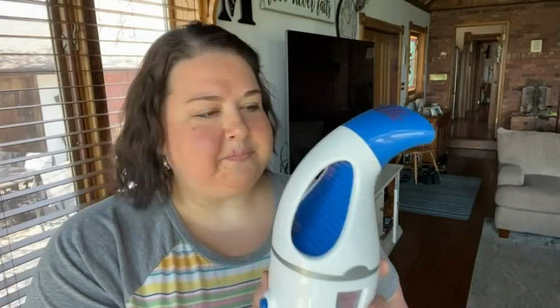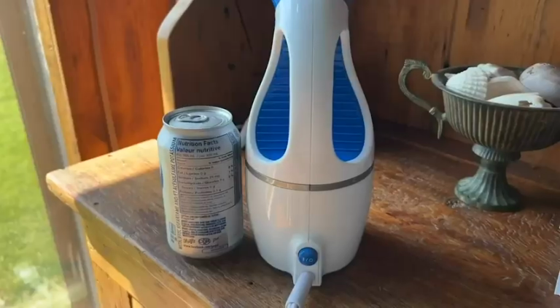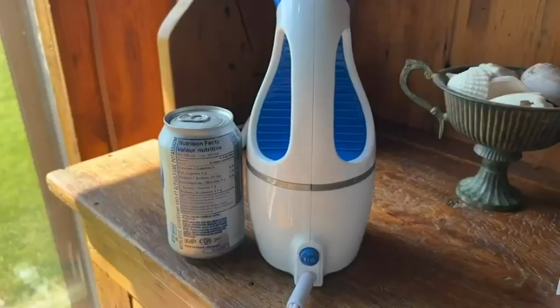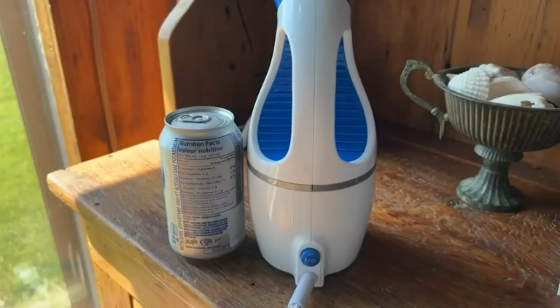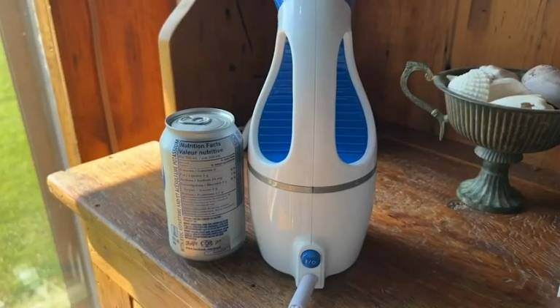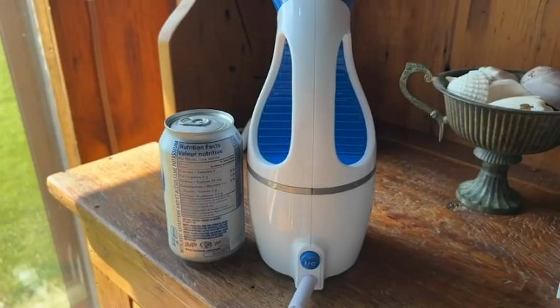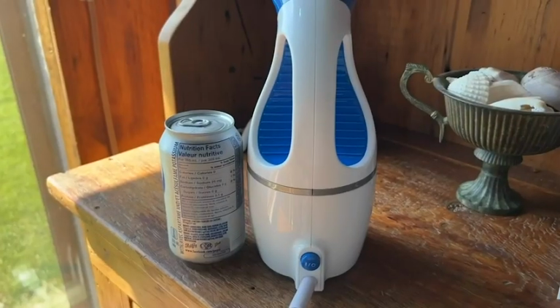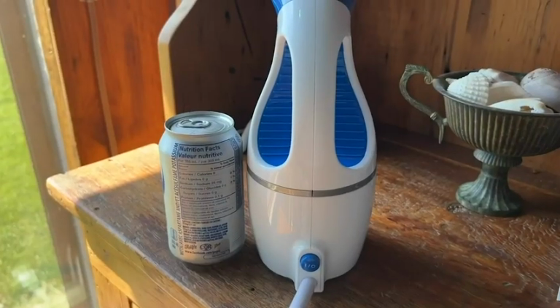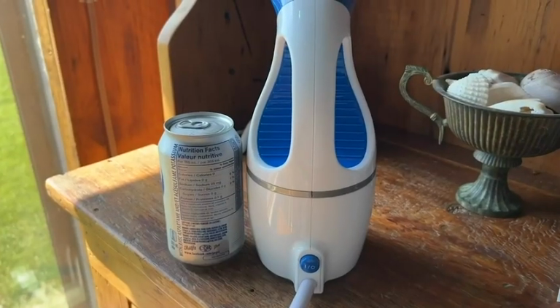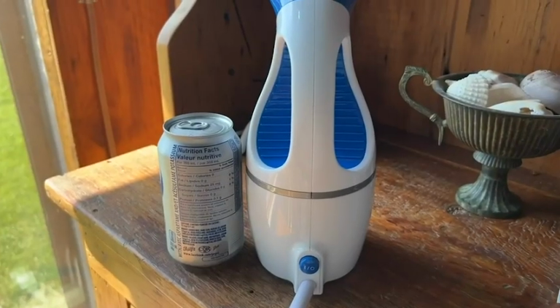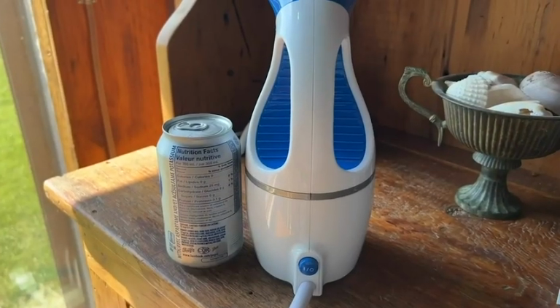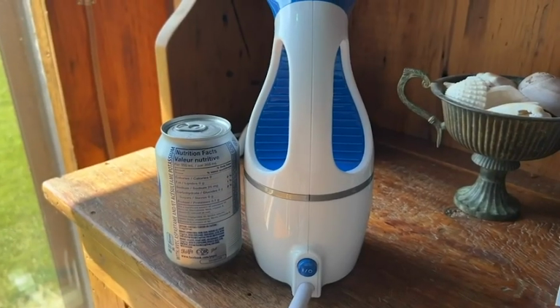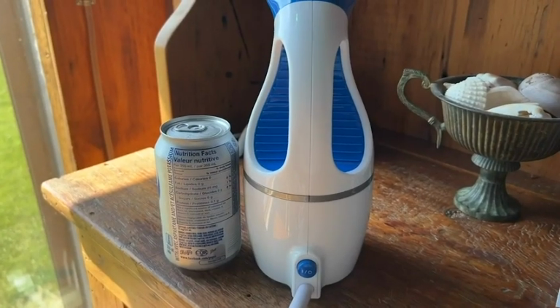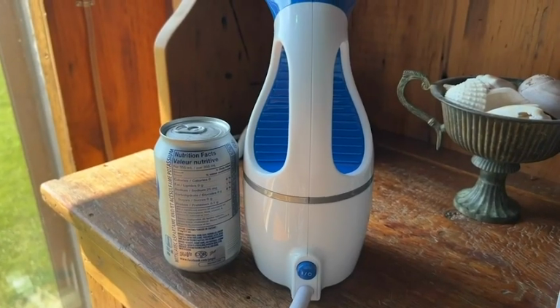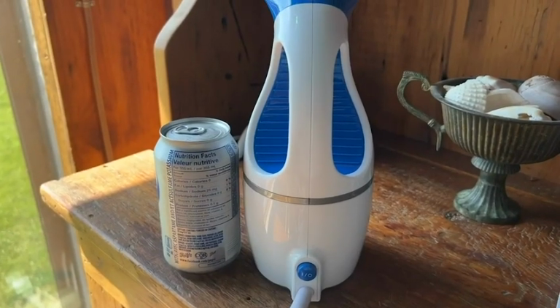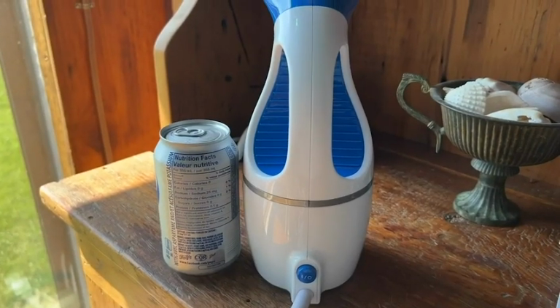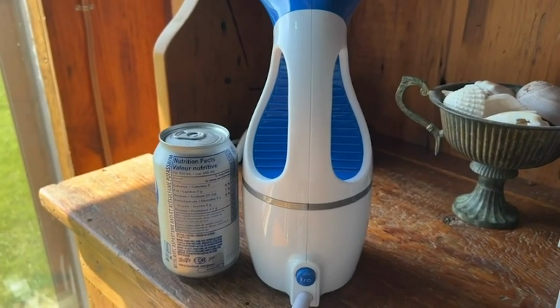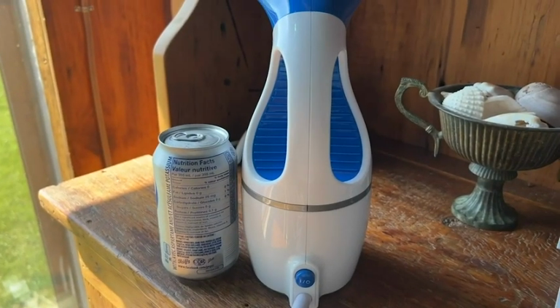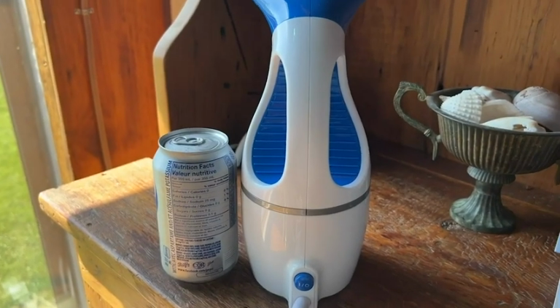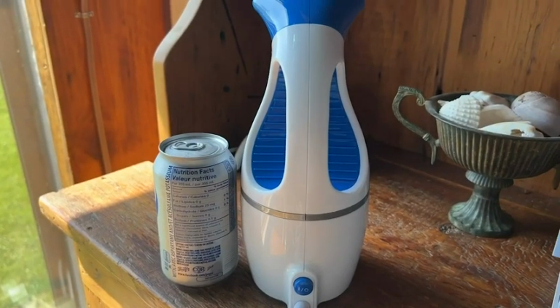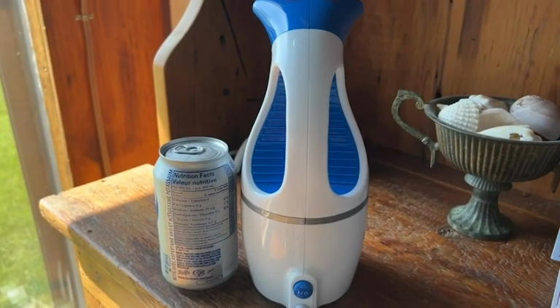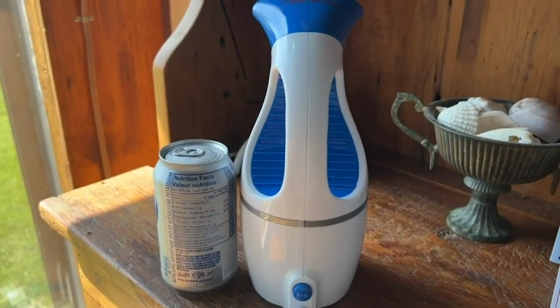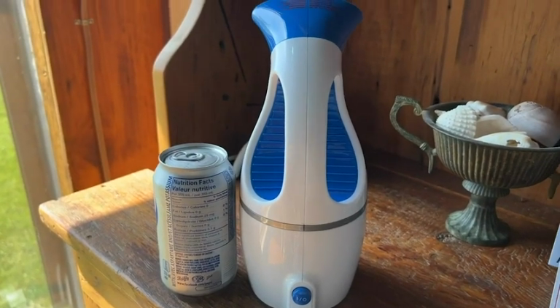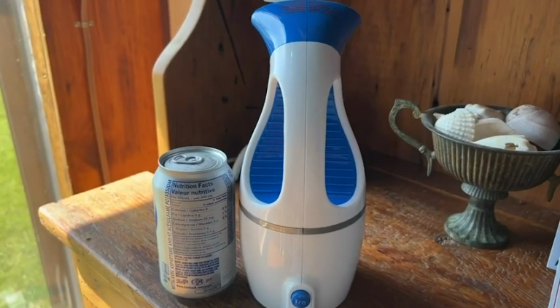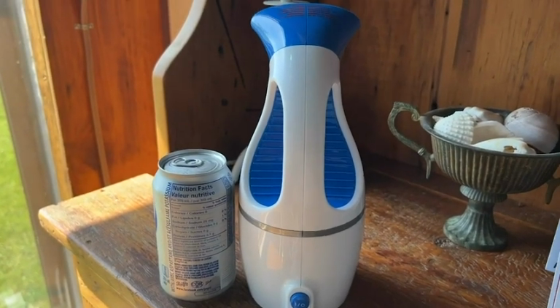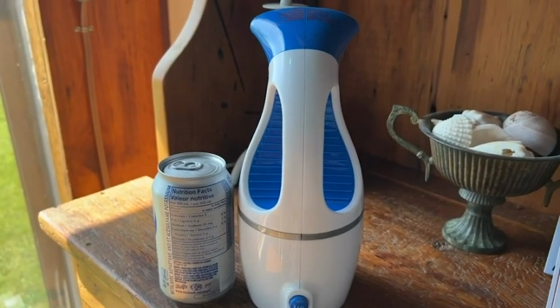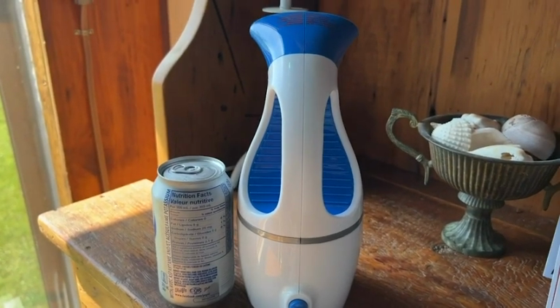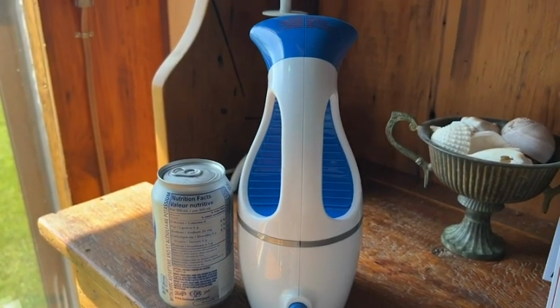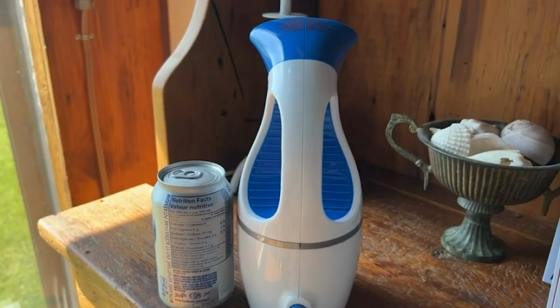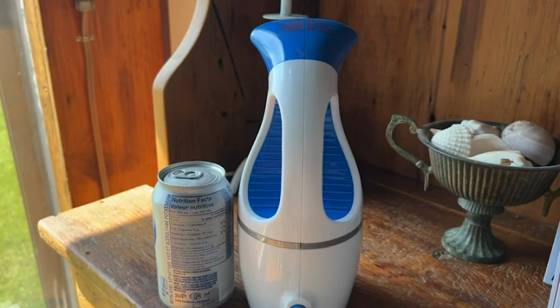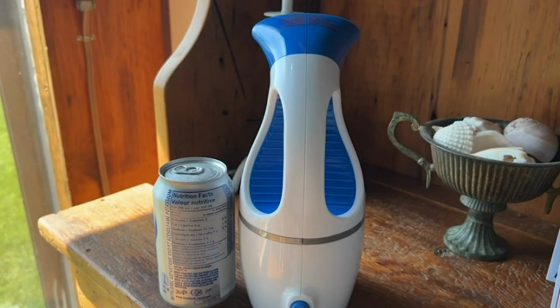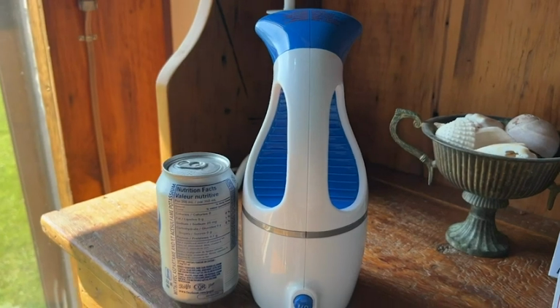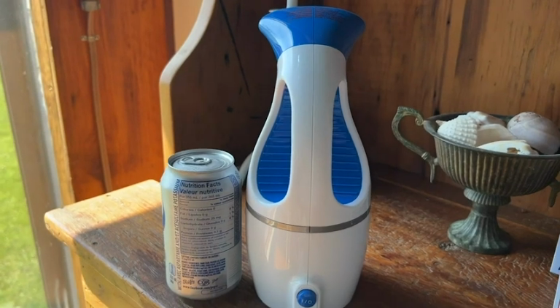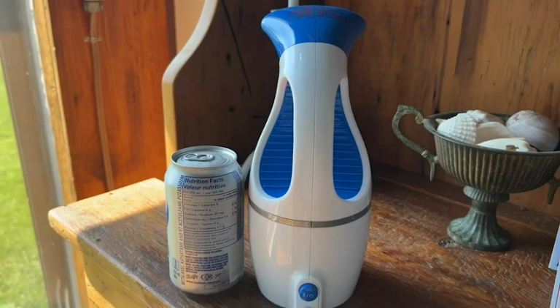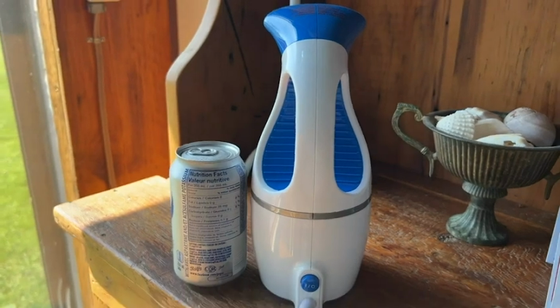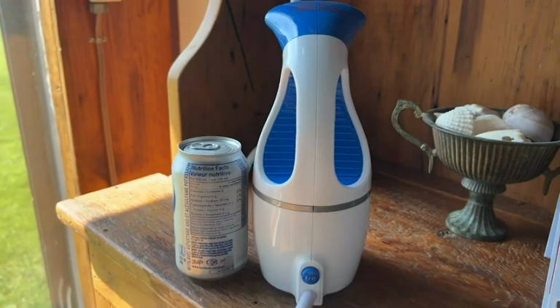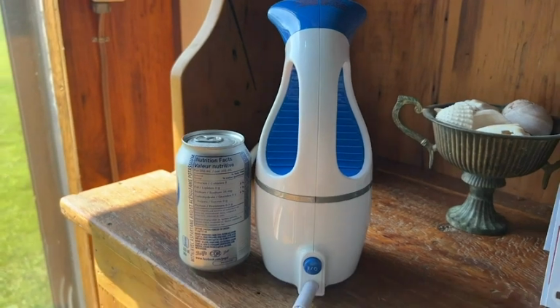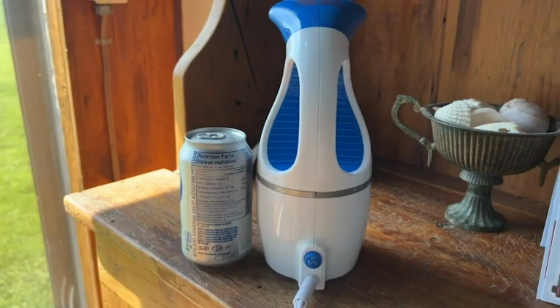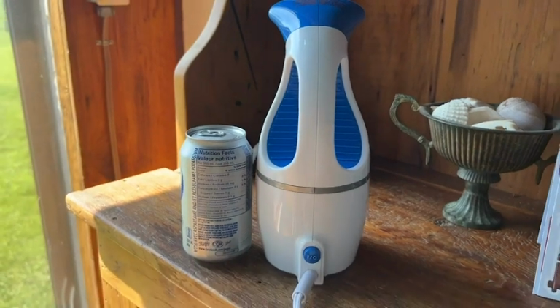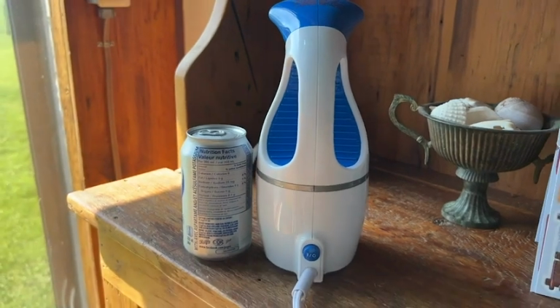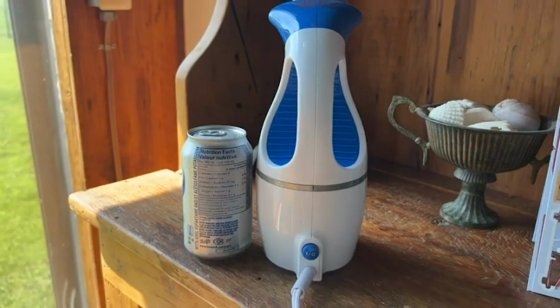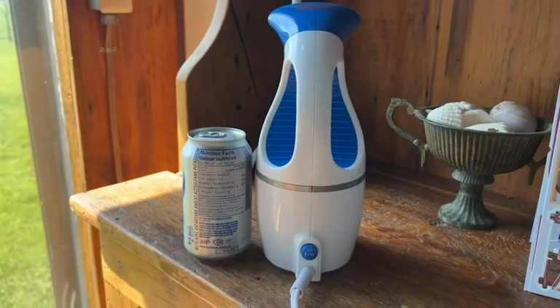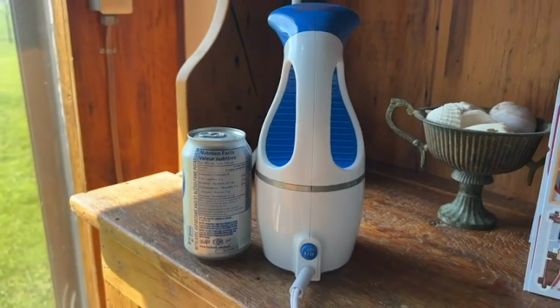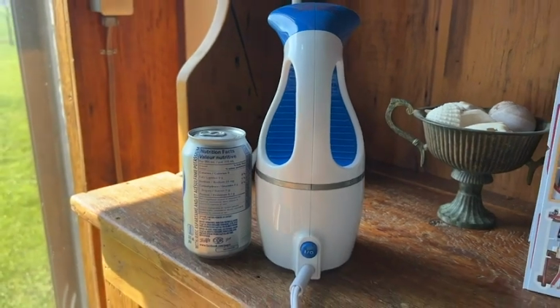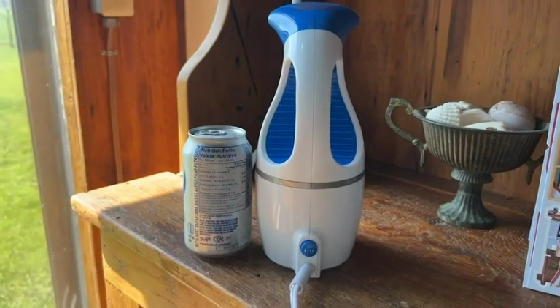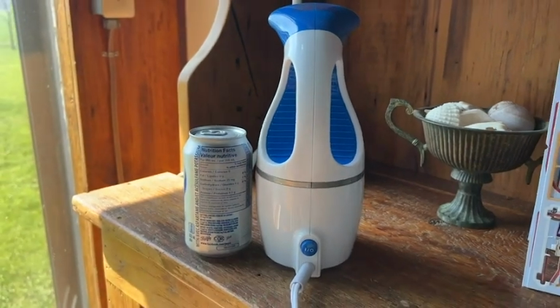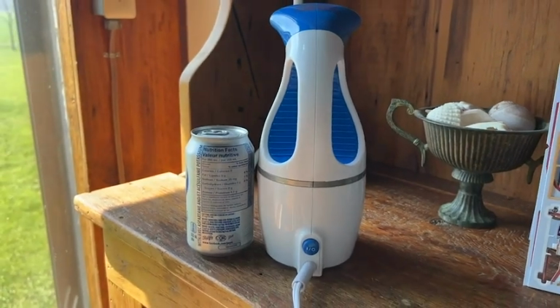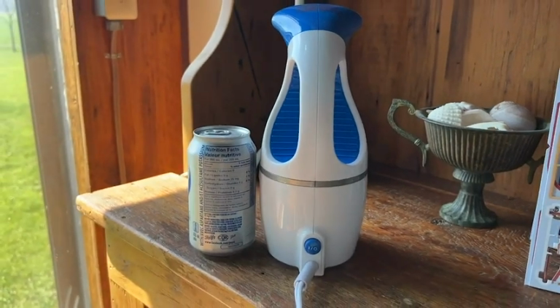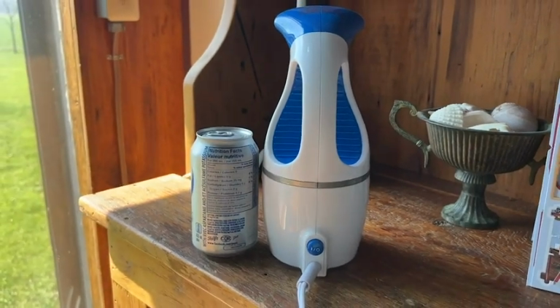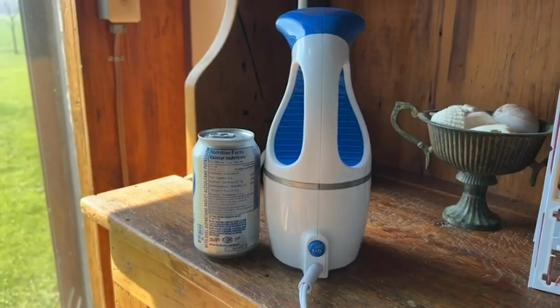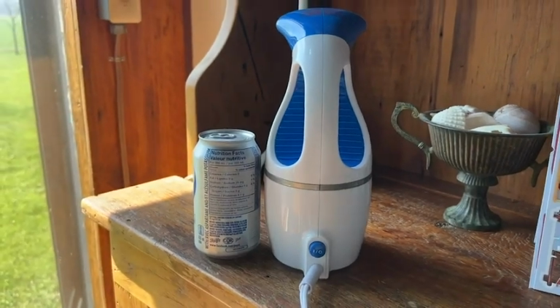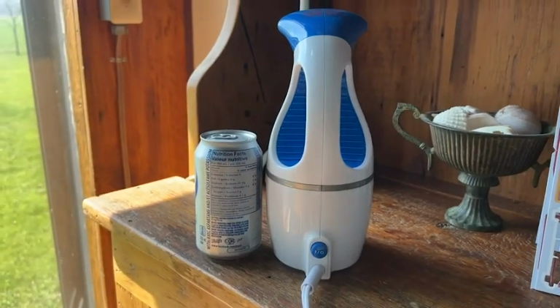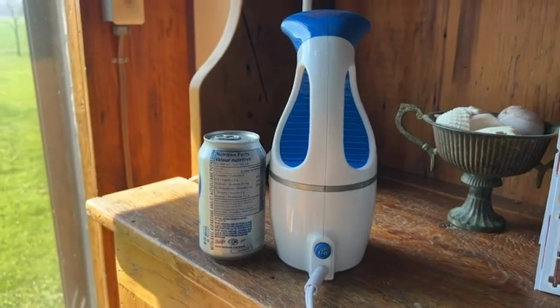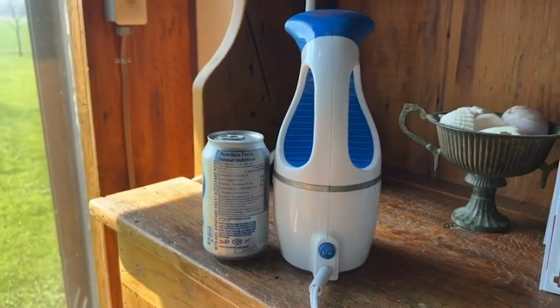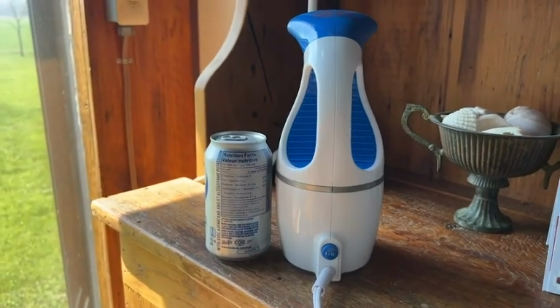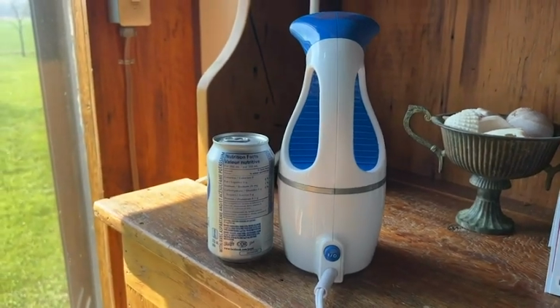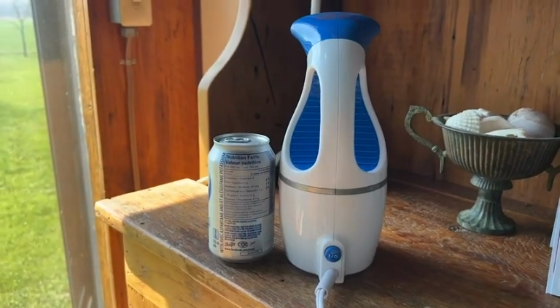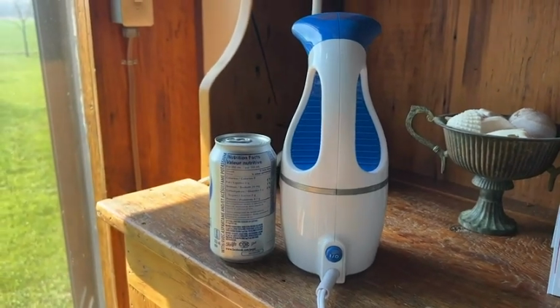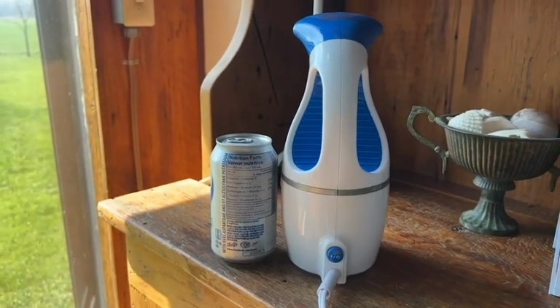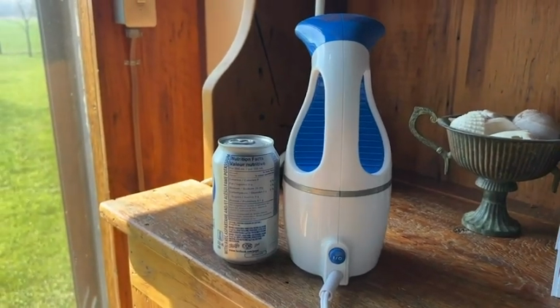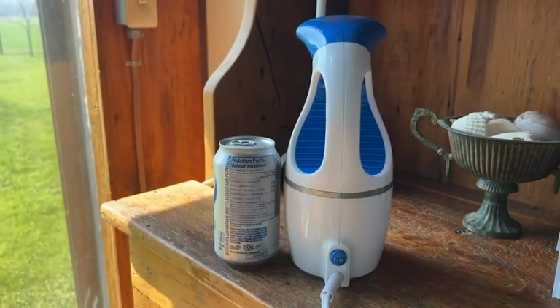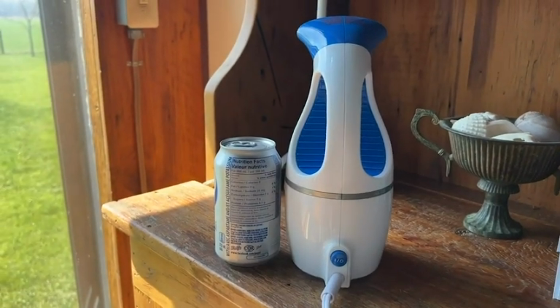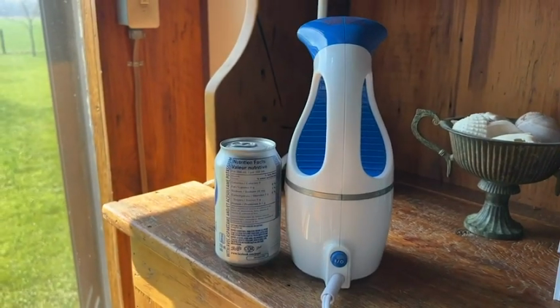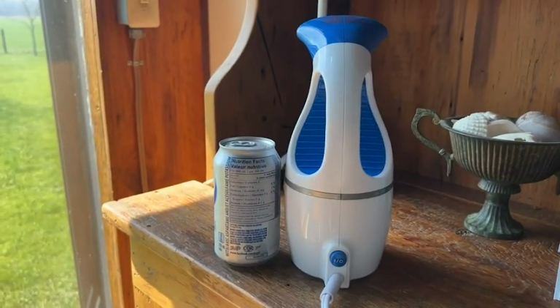To give you an idea about how compact it is, this is an example of a standard size soda can. It's a little bit taller and a bit rounder than an average soda can.